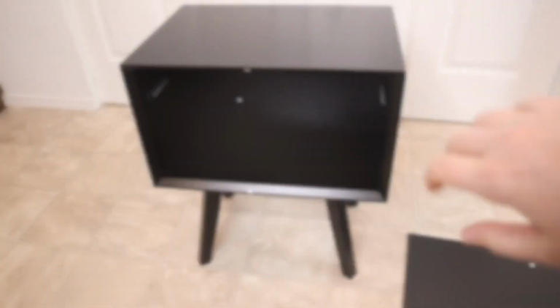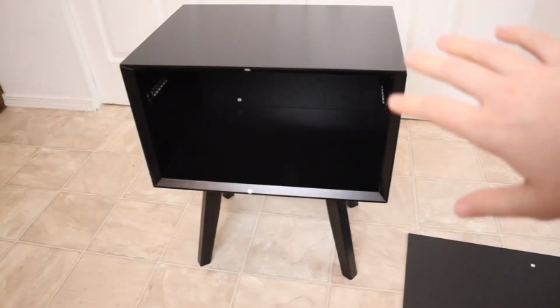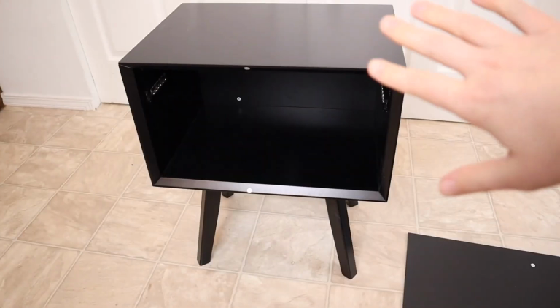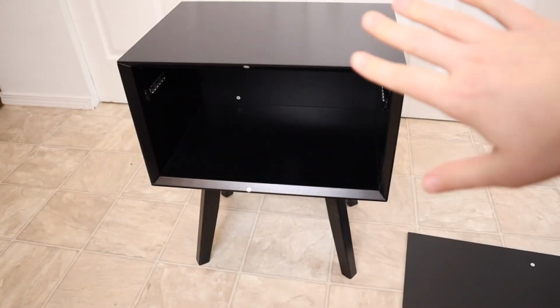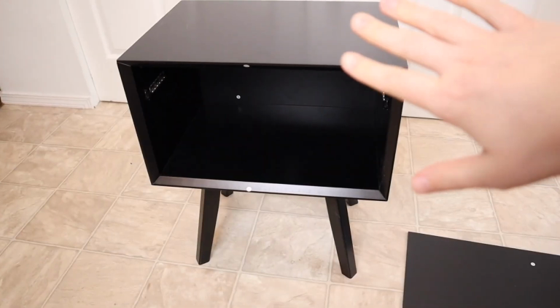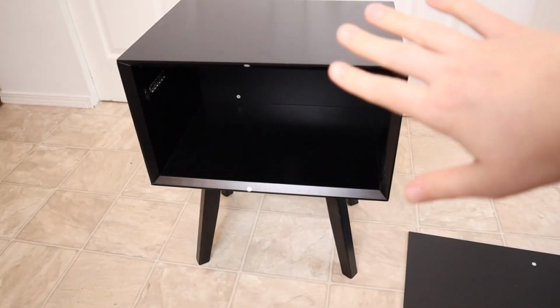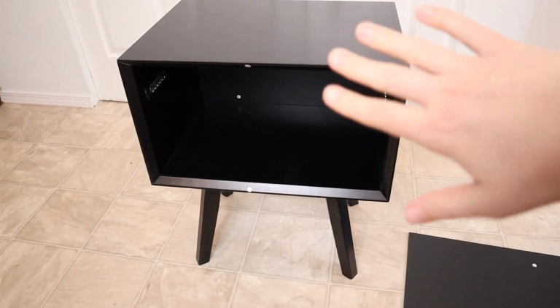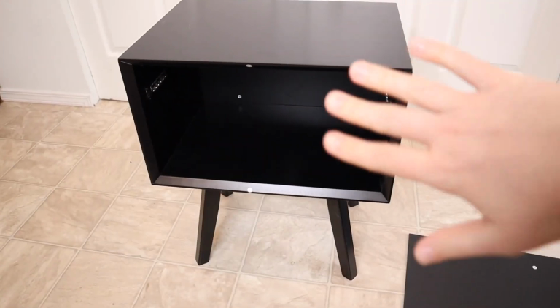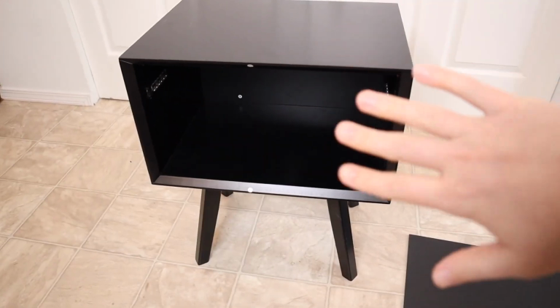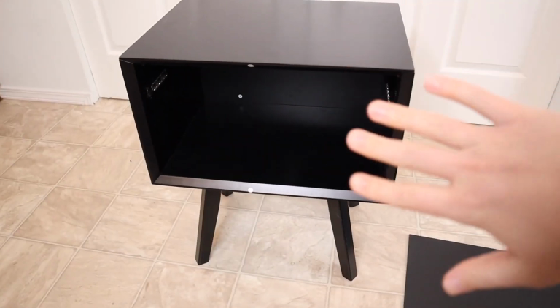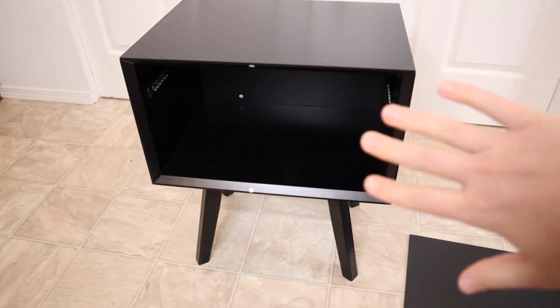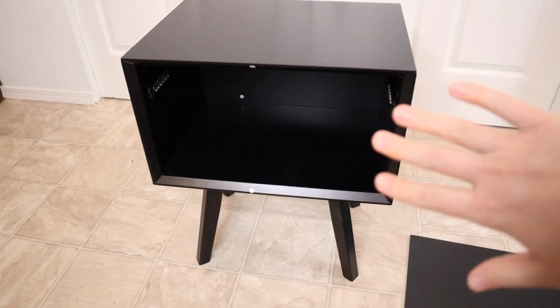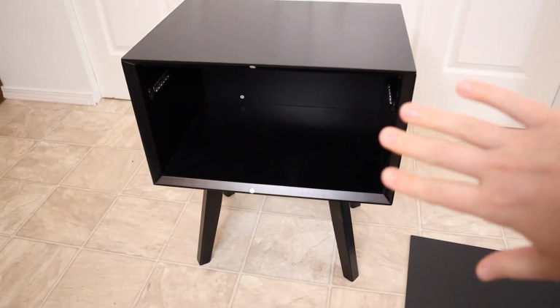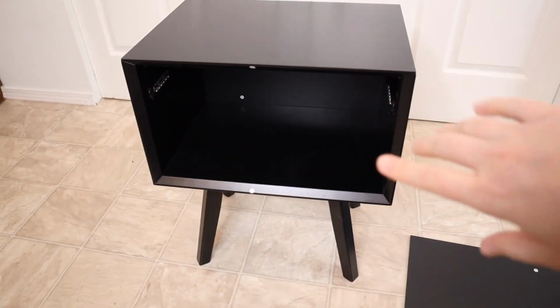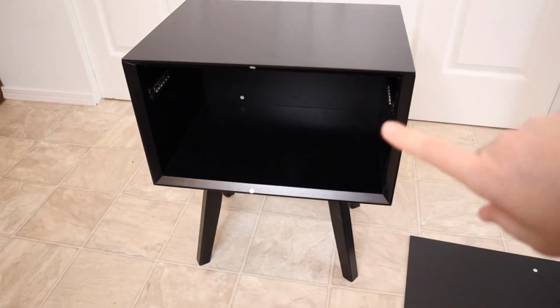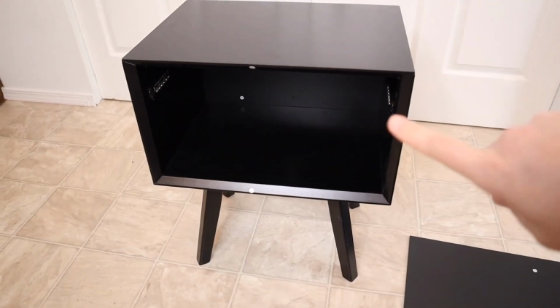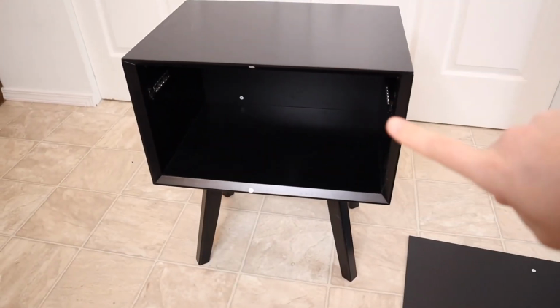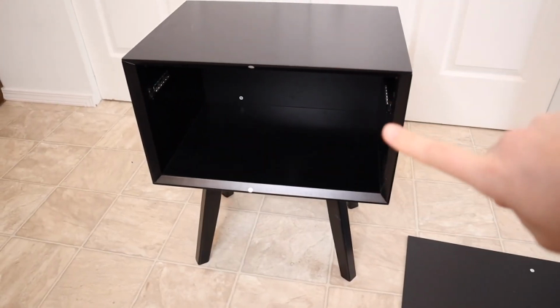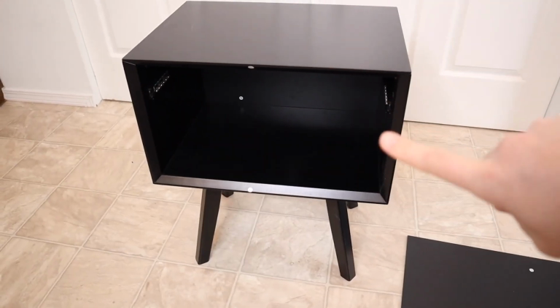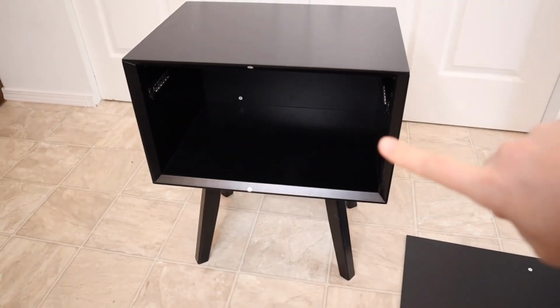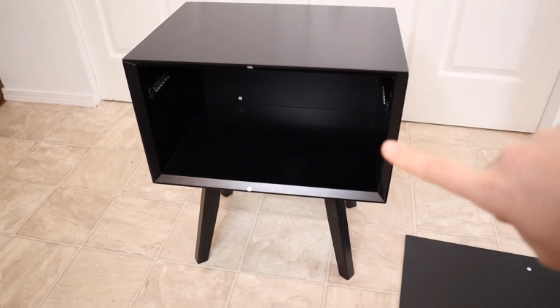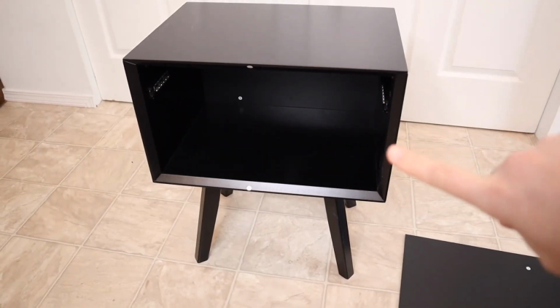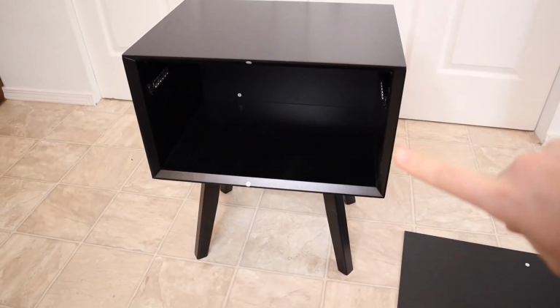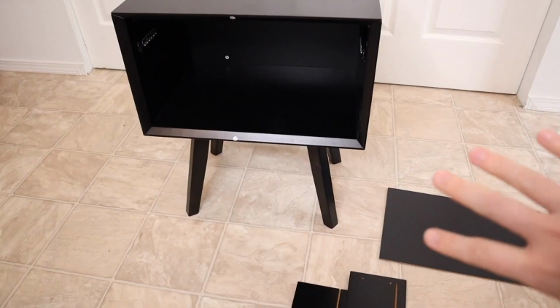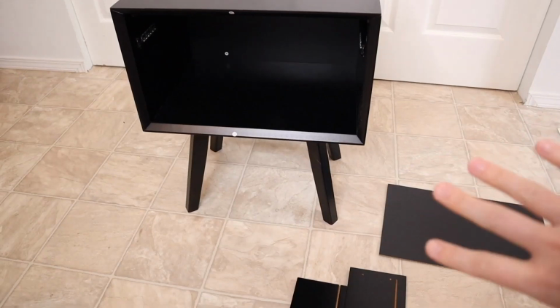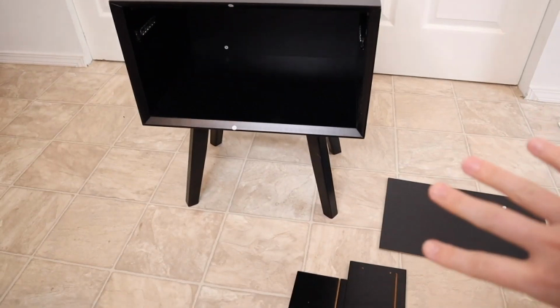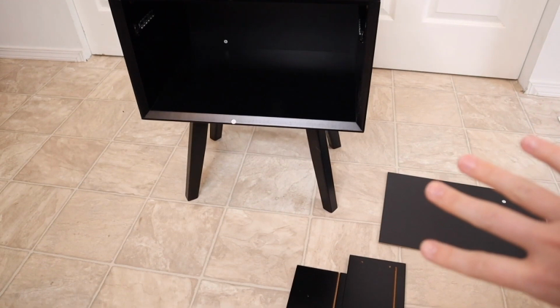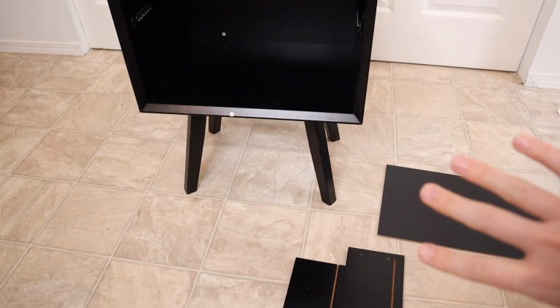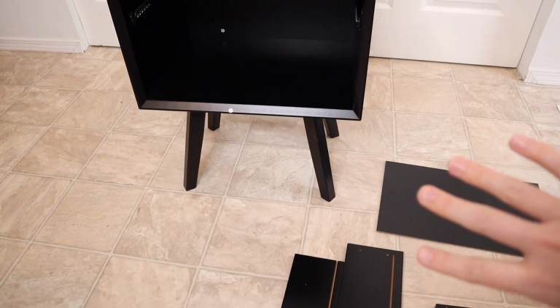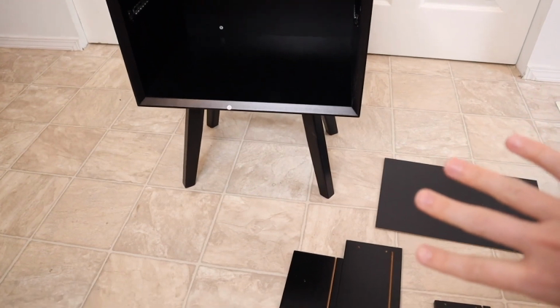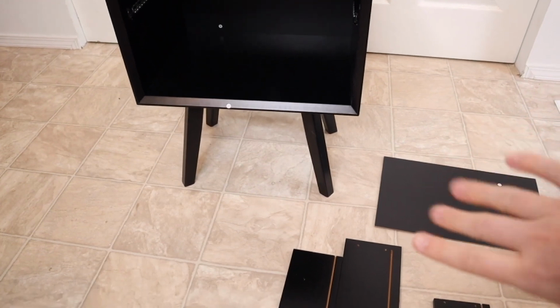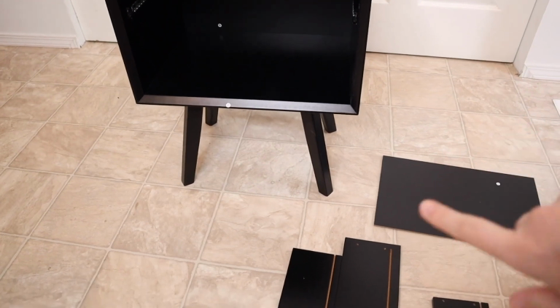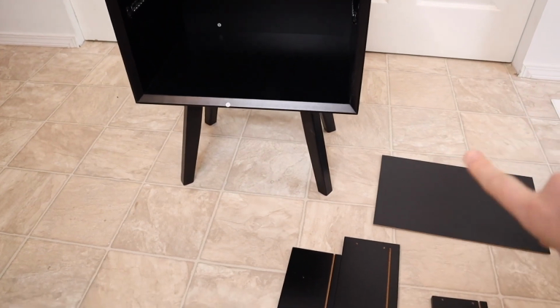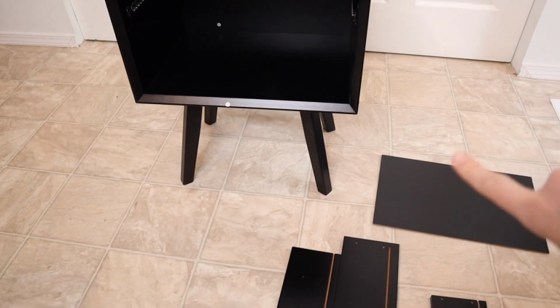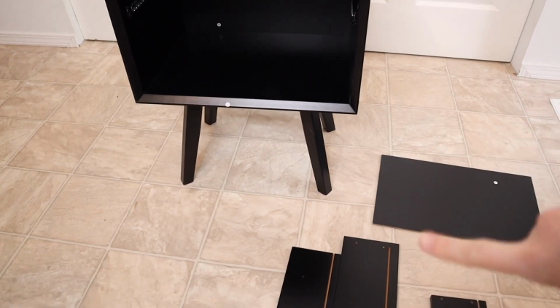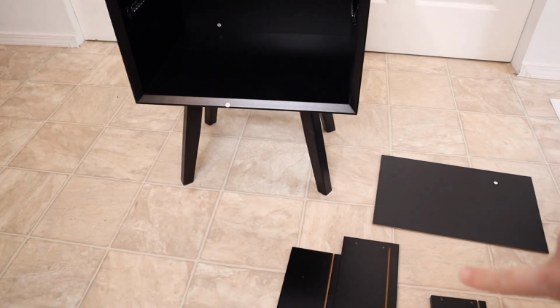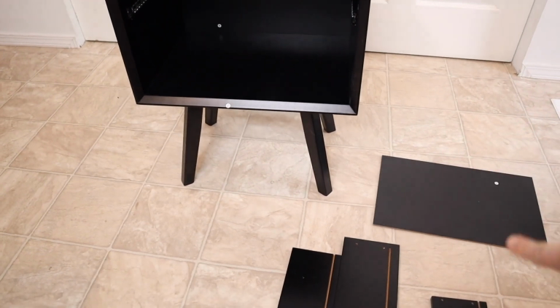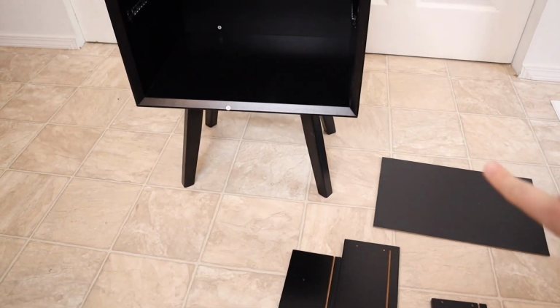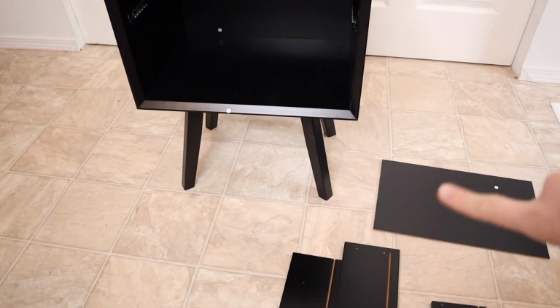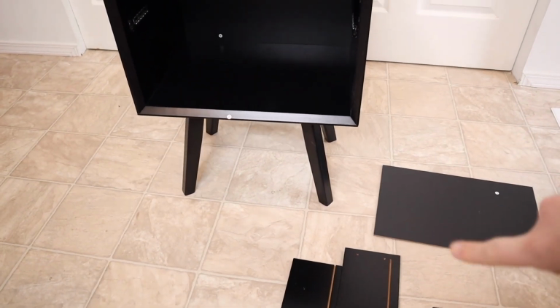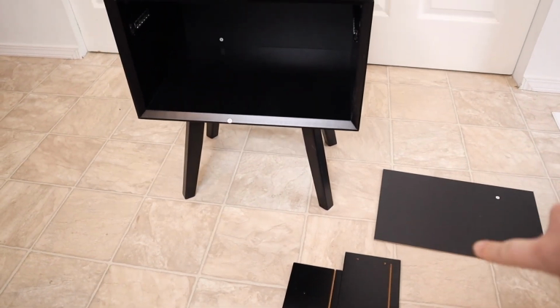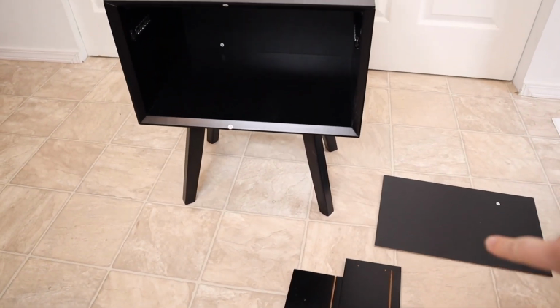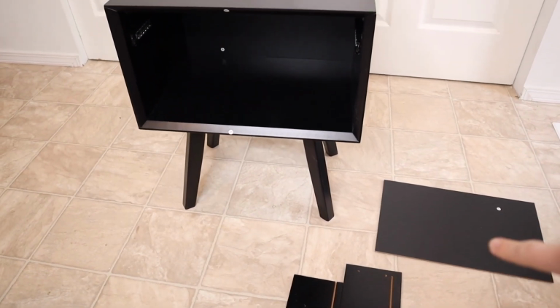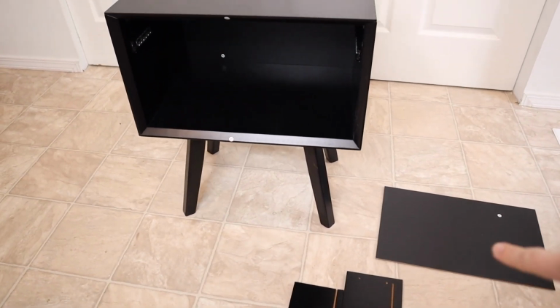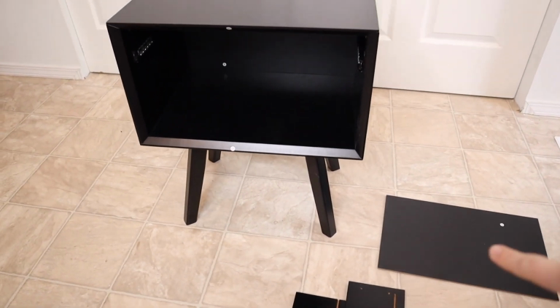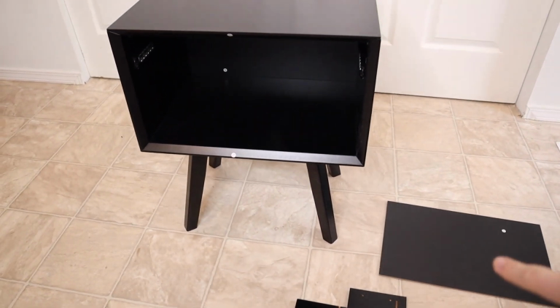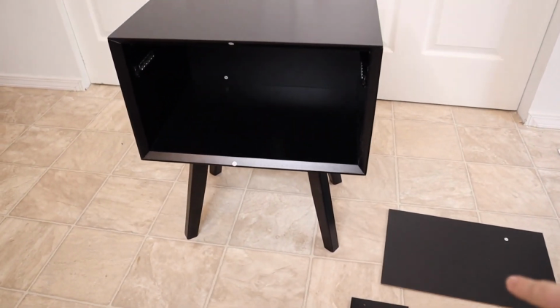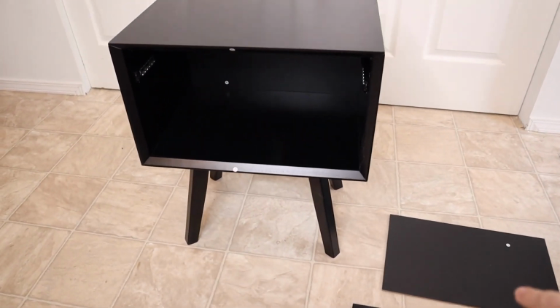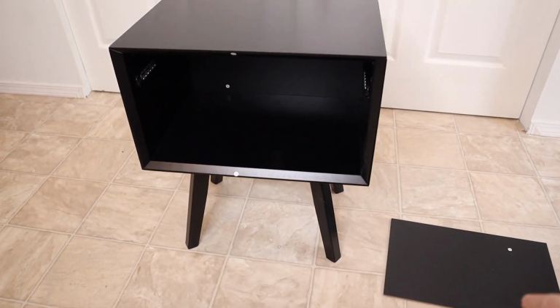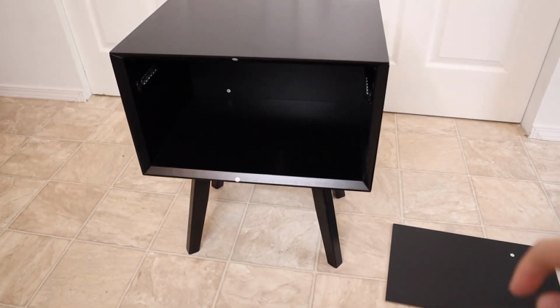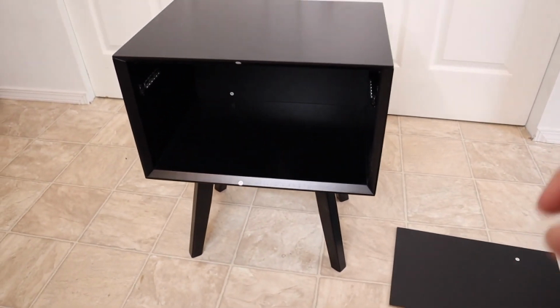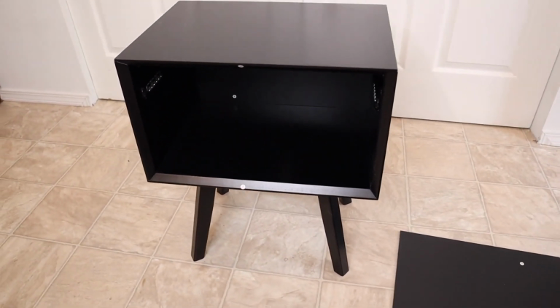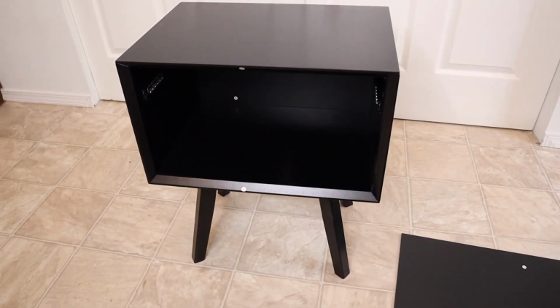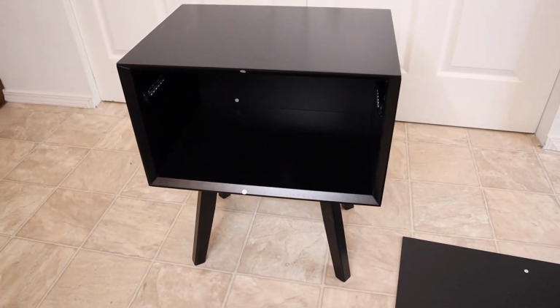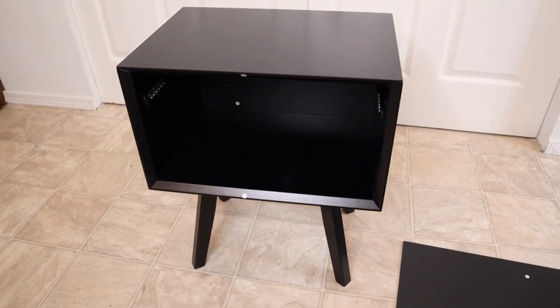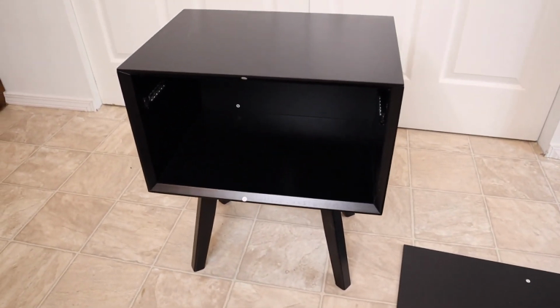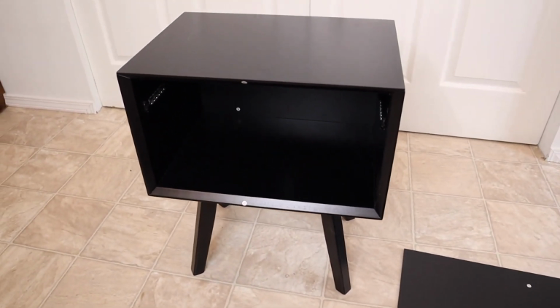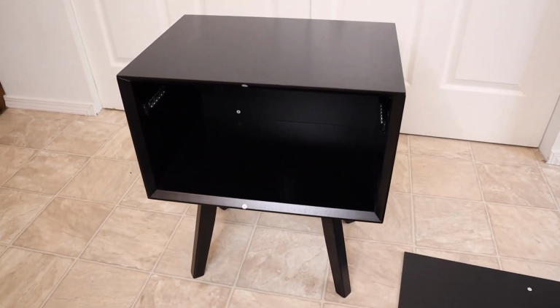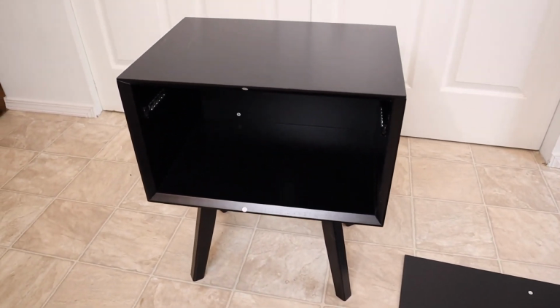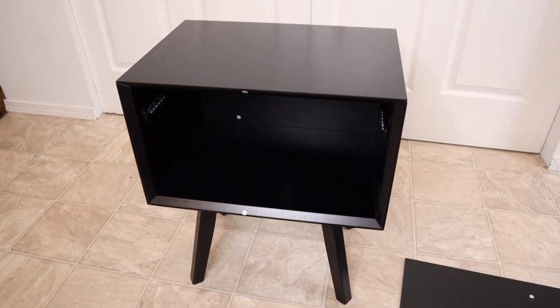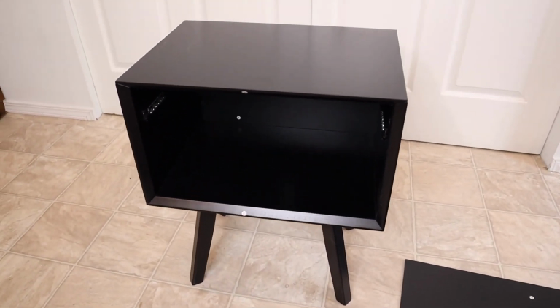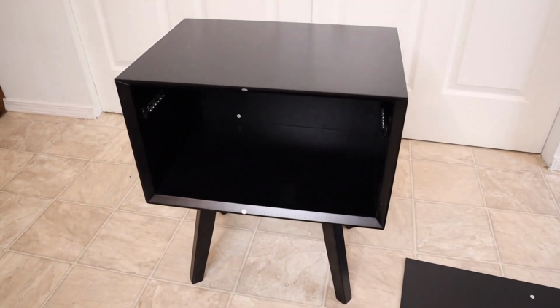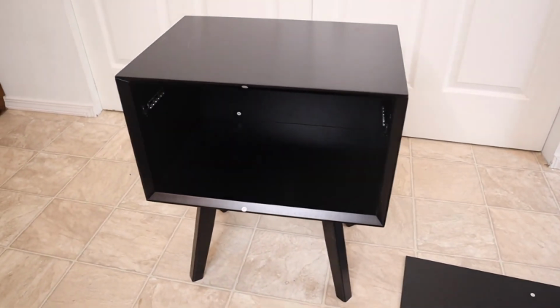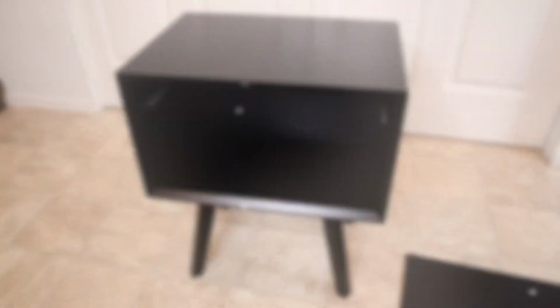So you can see I've just finished the main frame area. Right now I just have the drawer left to work on. I'm going to go ahead and finish that and show you what it looks like when it's all done.